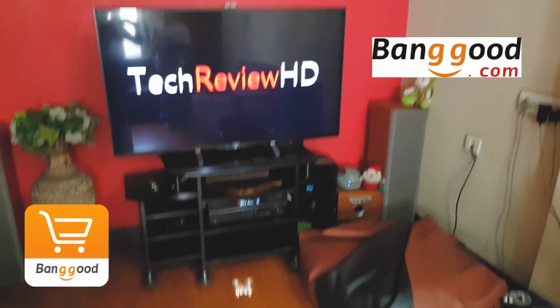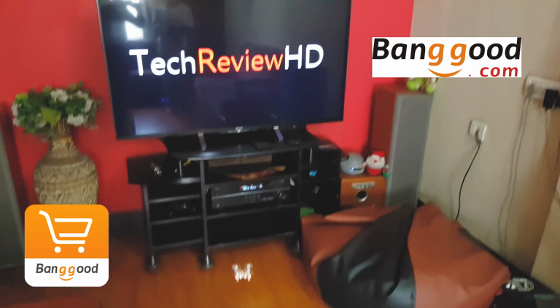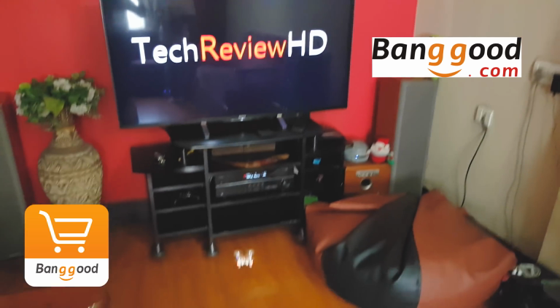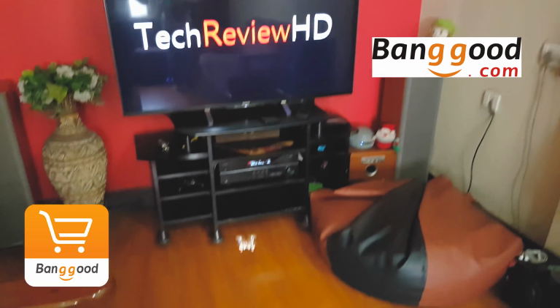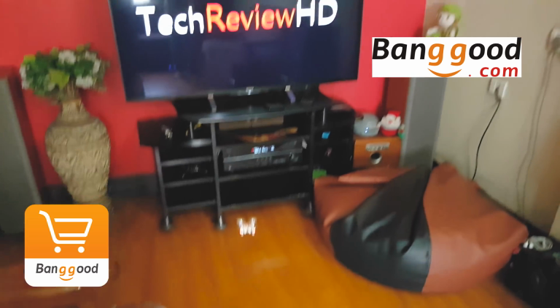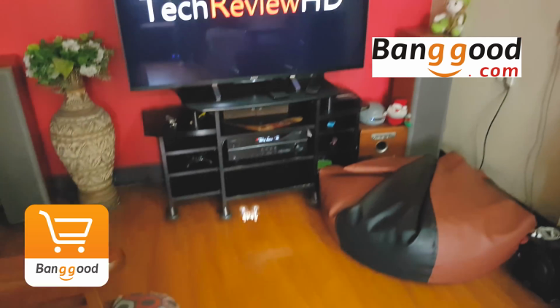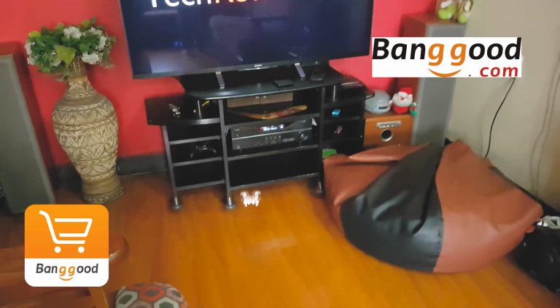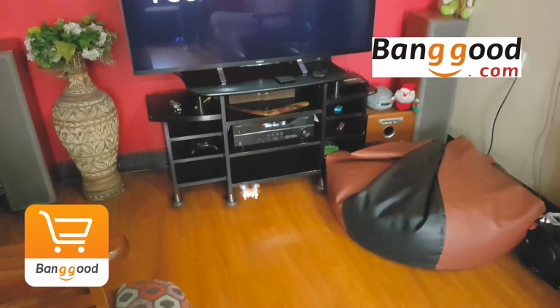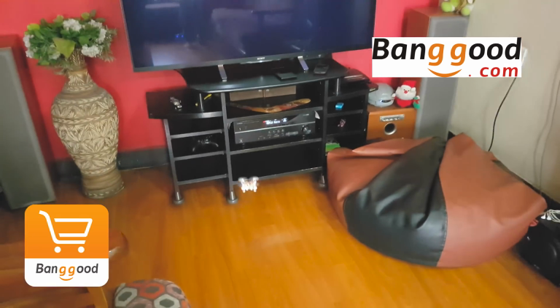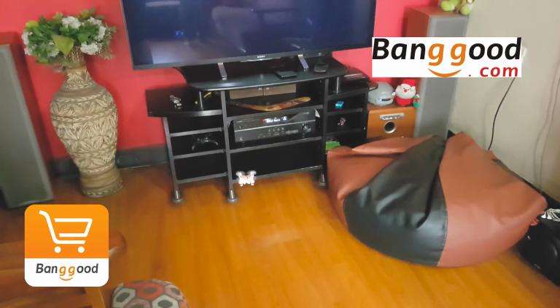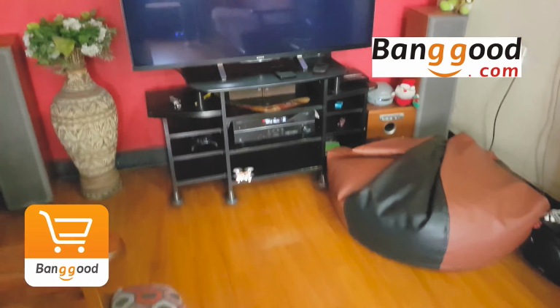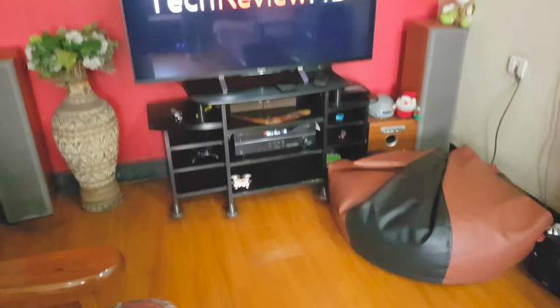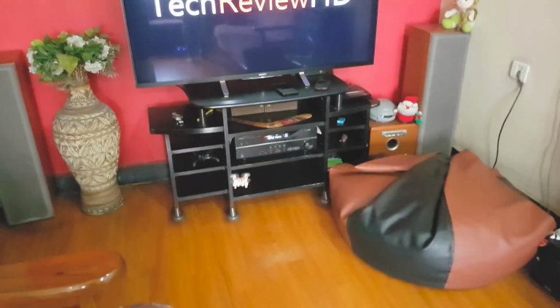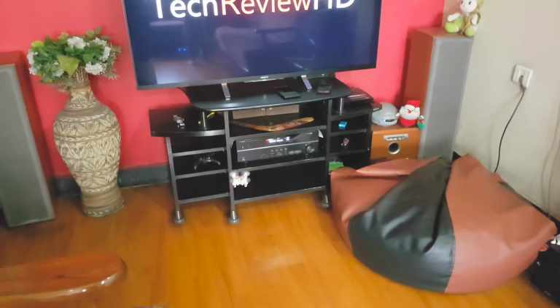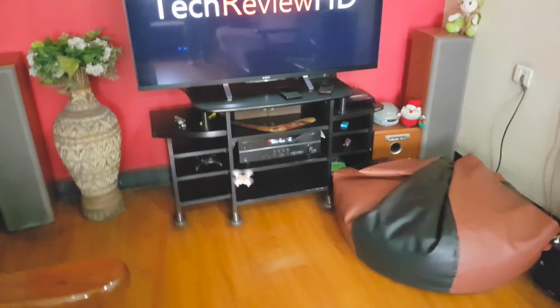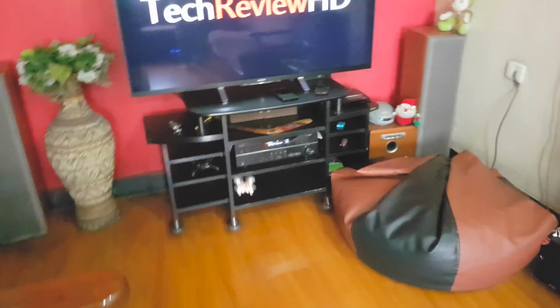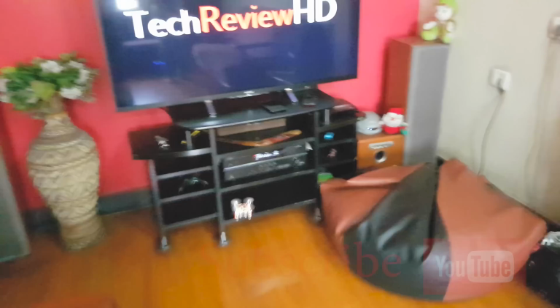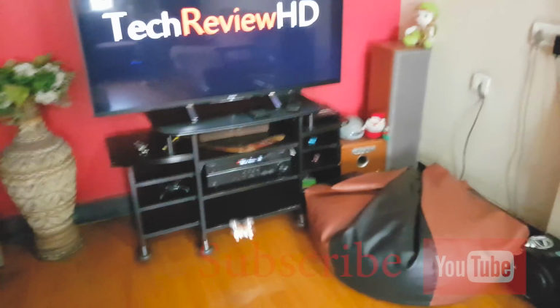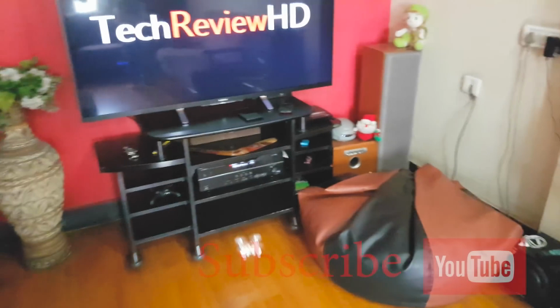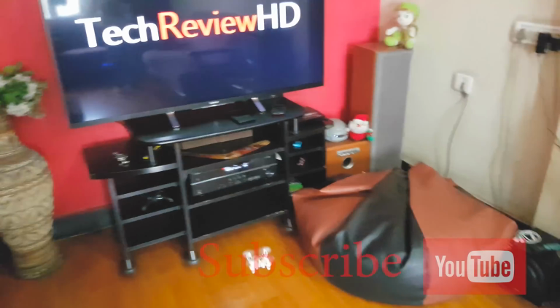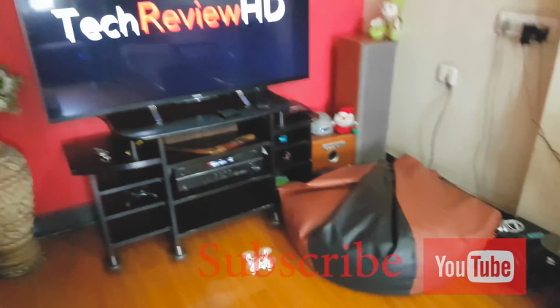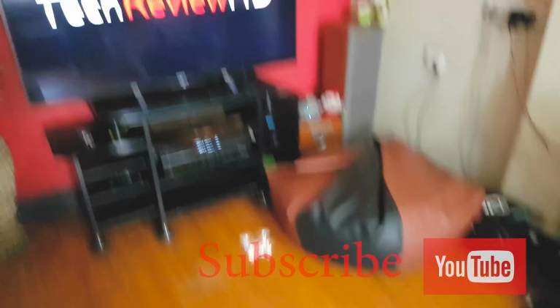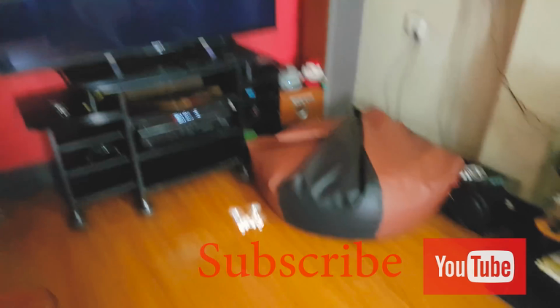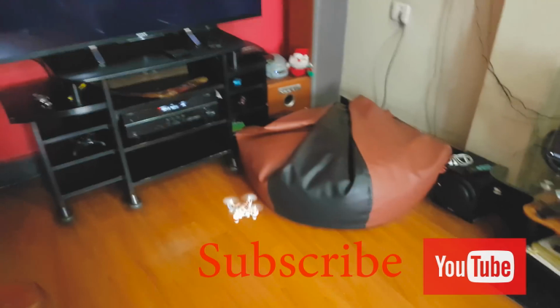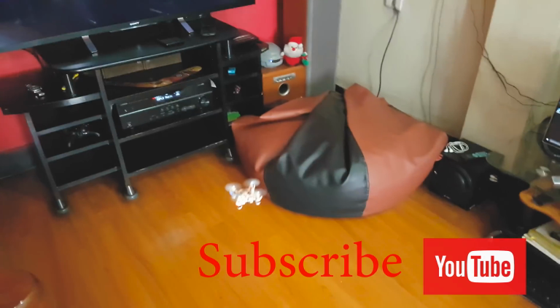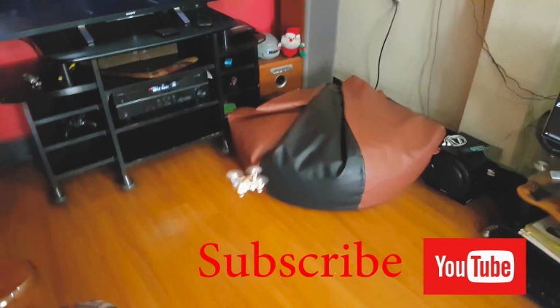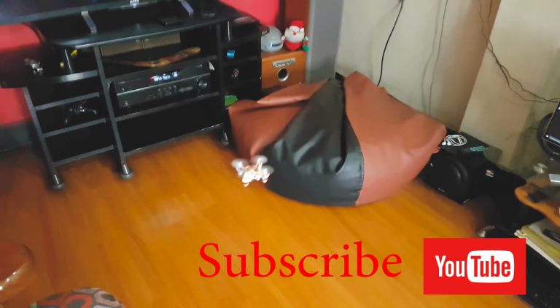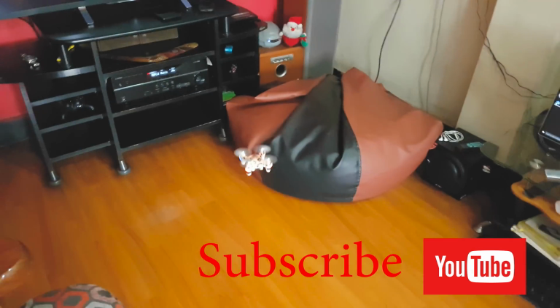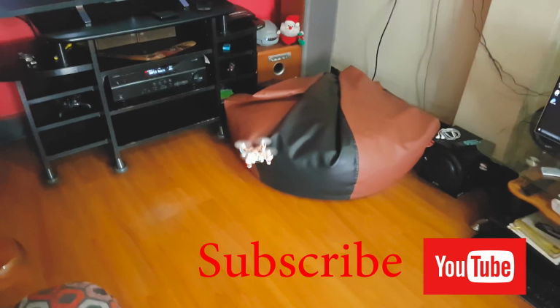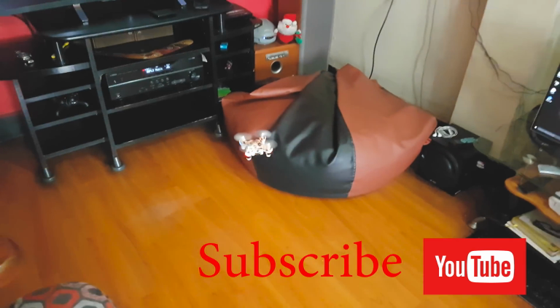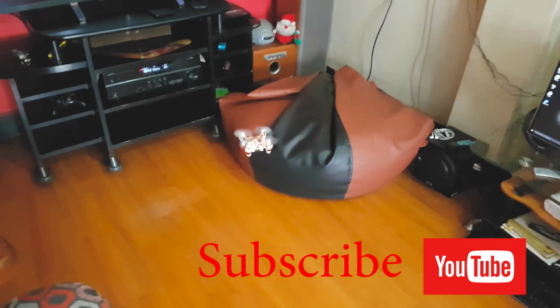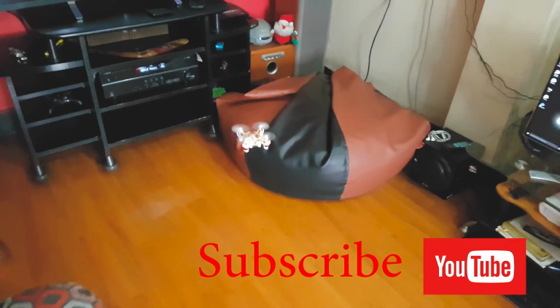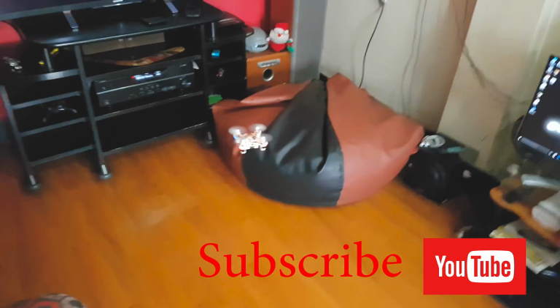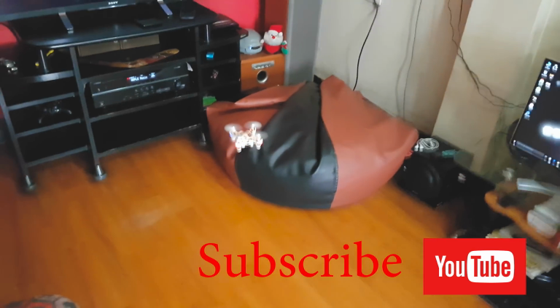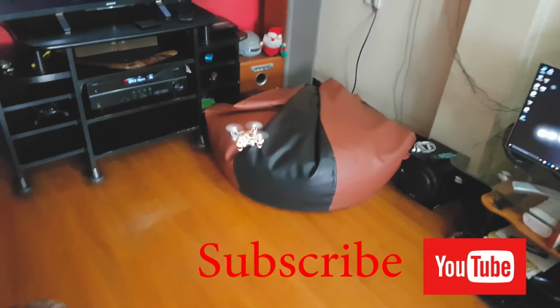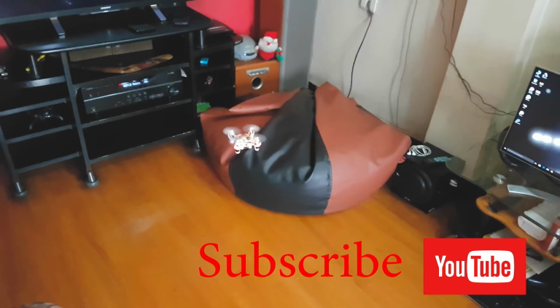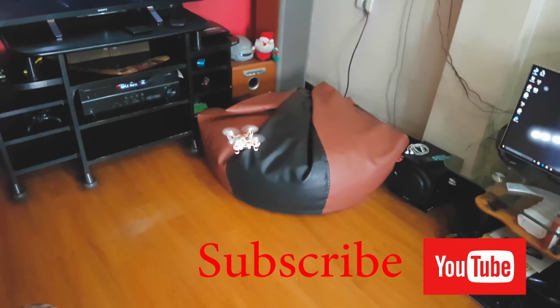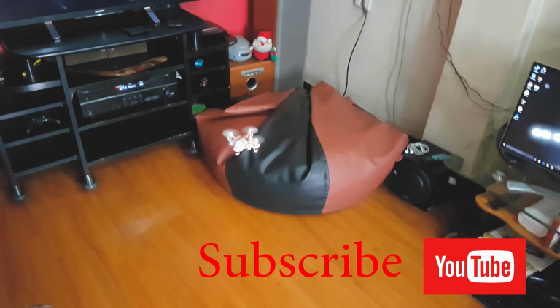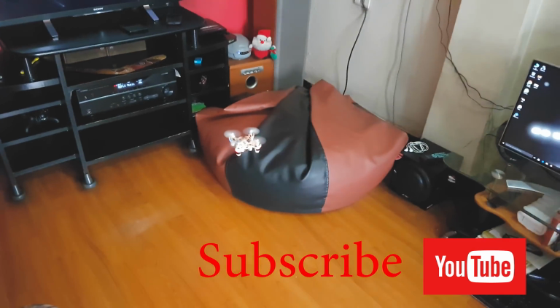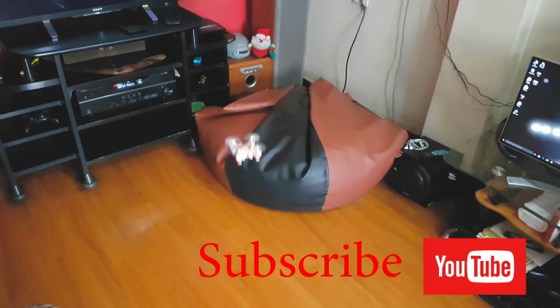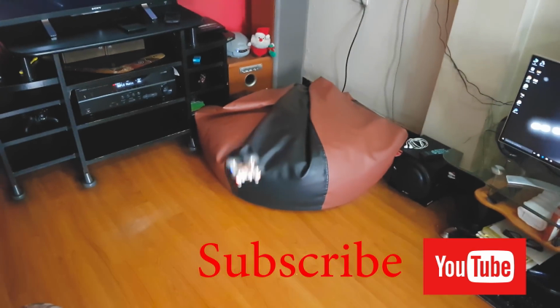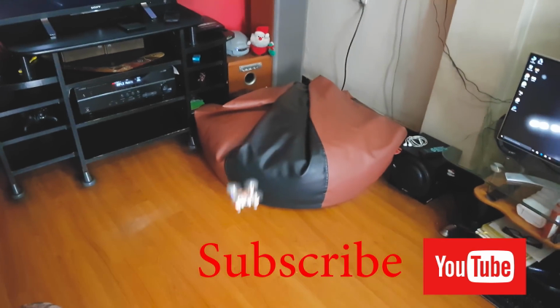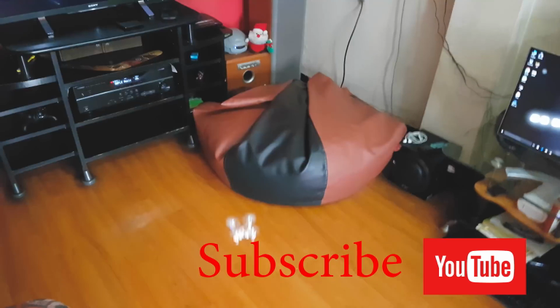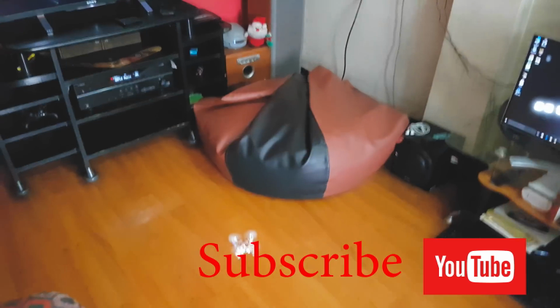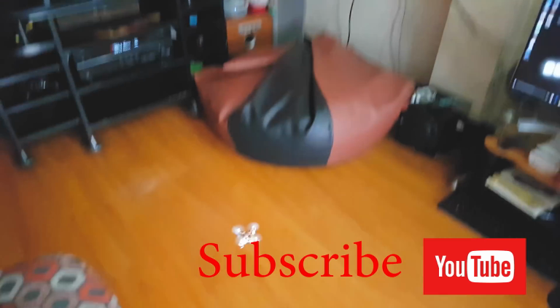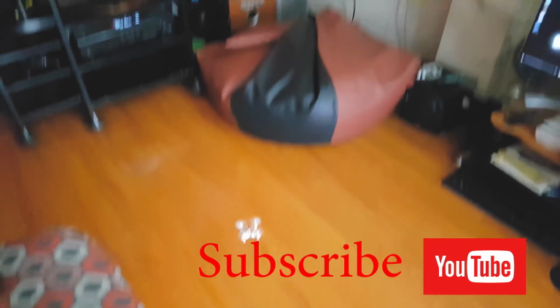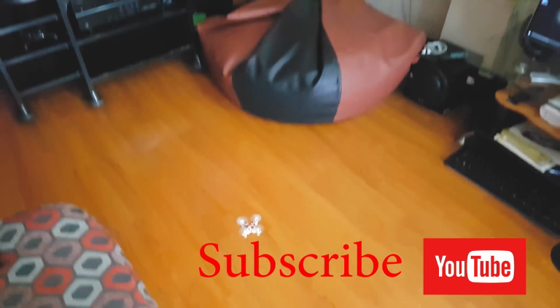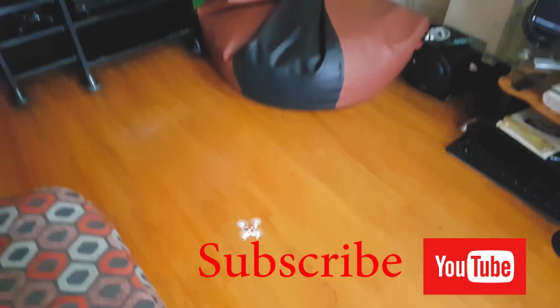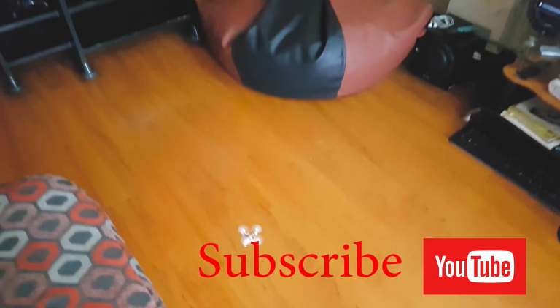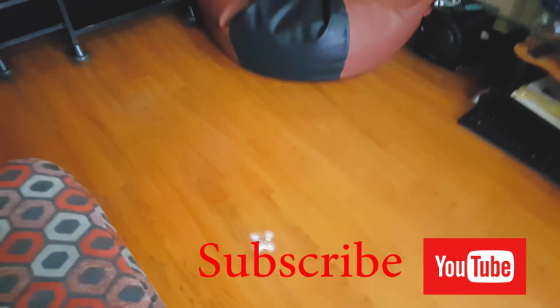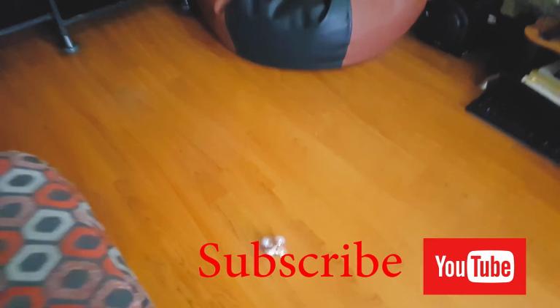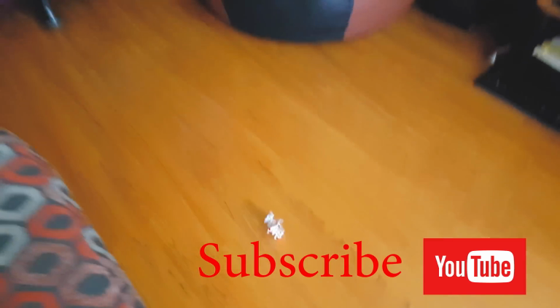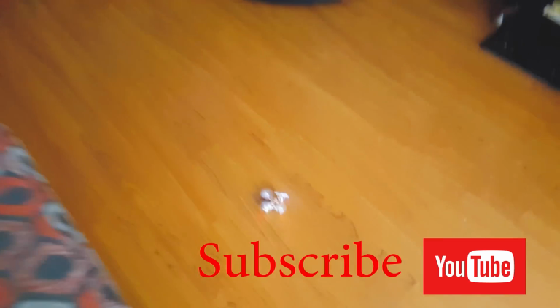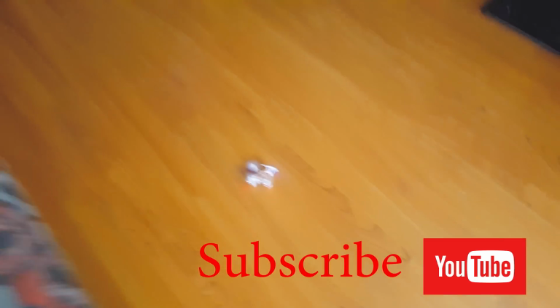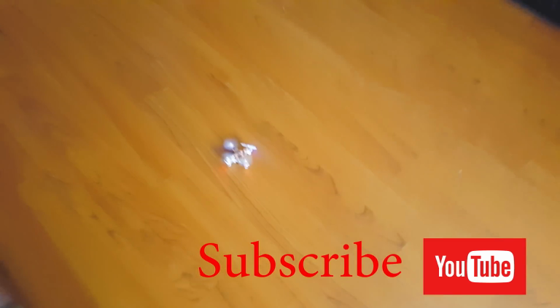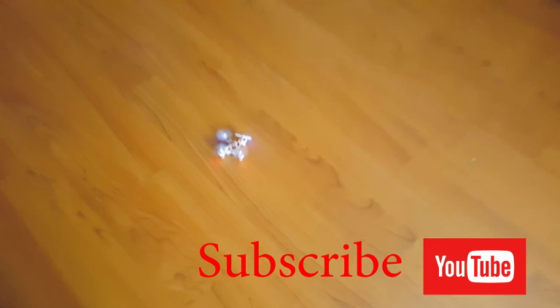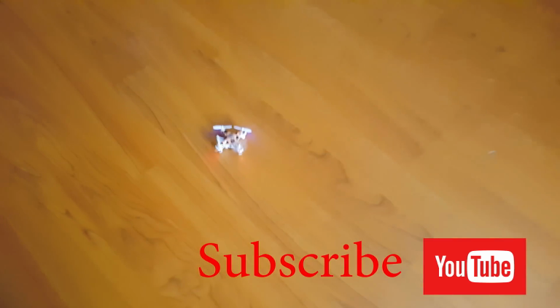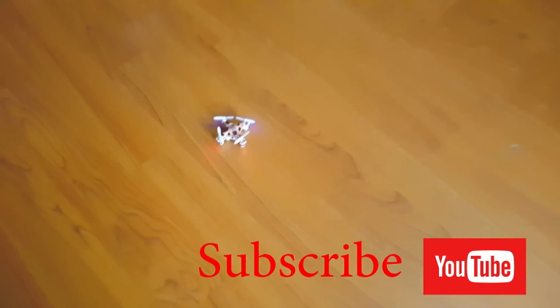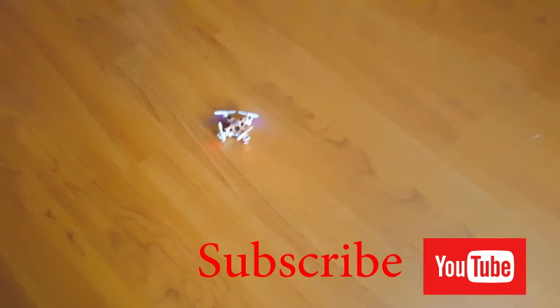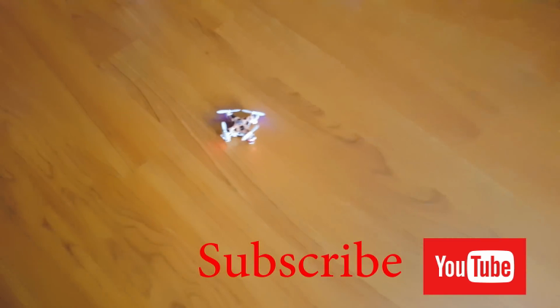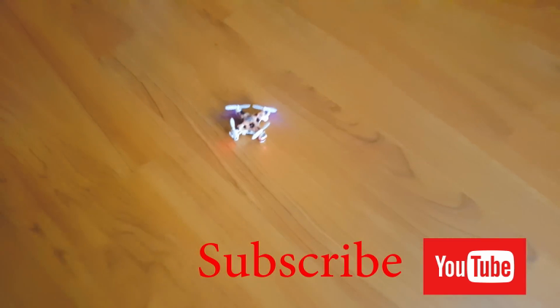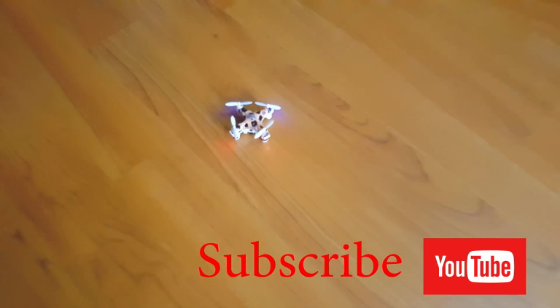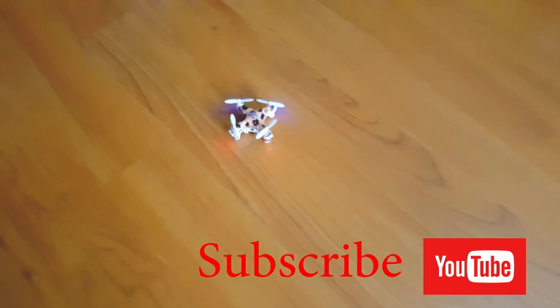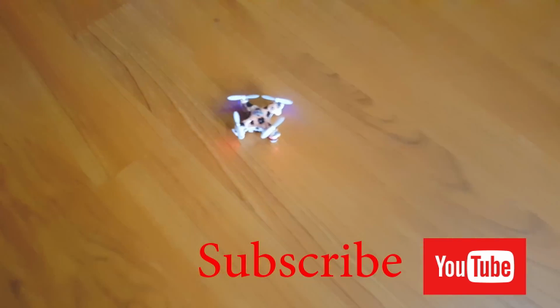Thanks guys for watching my video. Leave a thumbs up, subscribe, and stay tuned to my channel for more awesome videos. I'll see you next time.